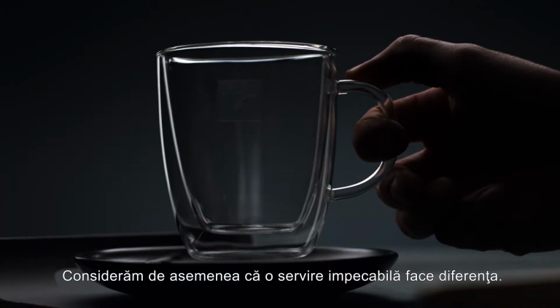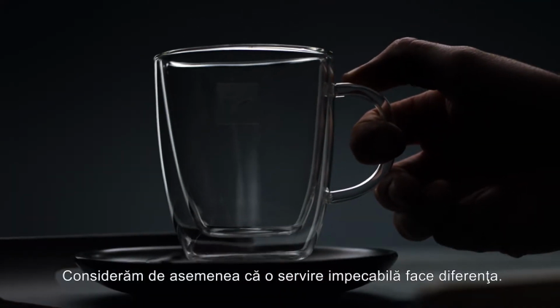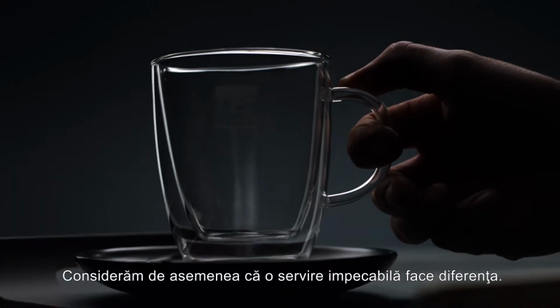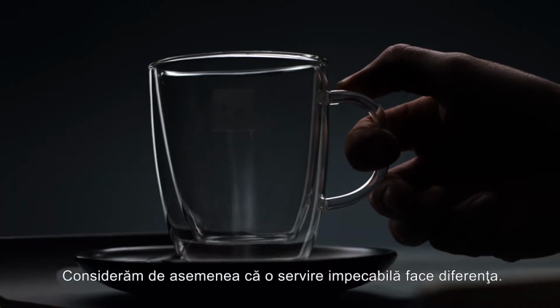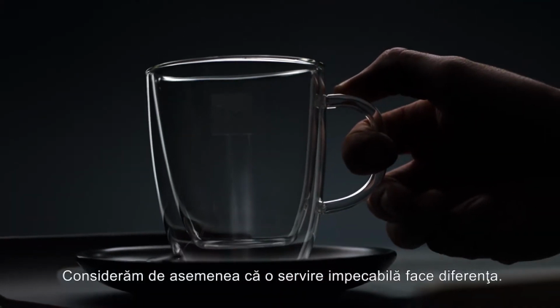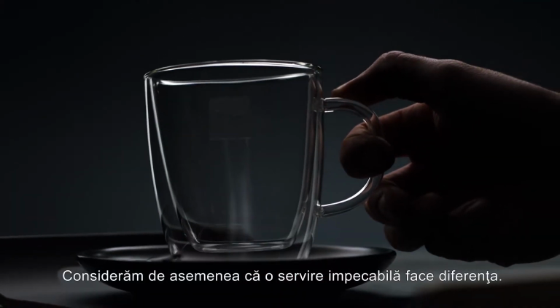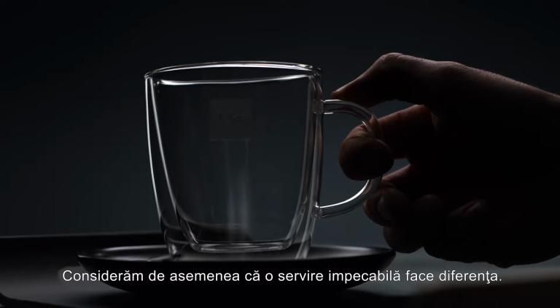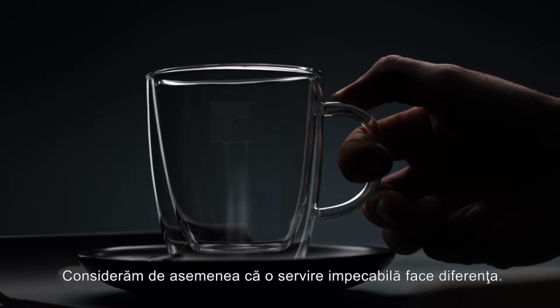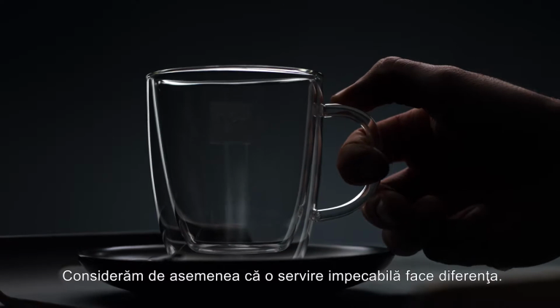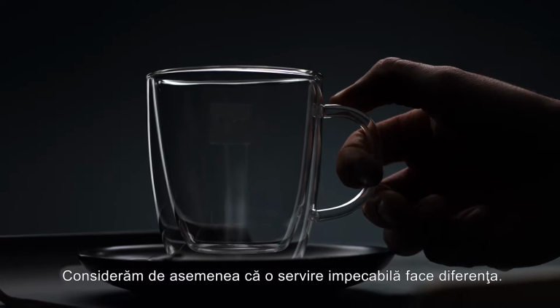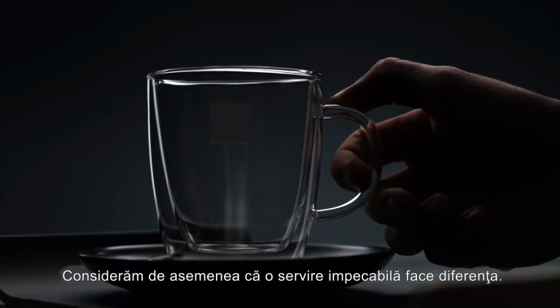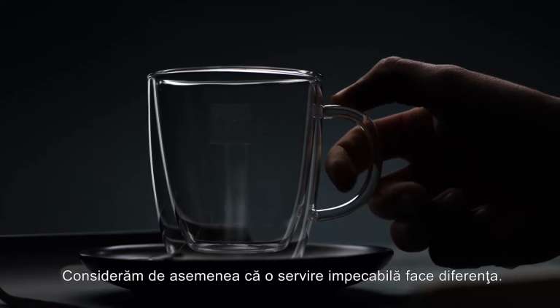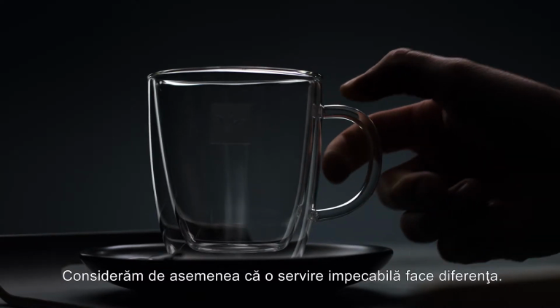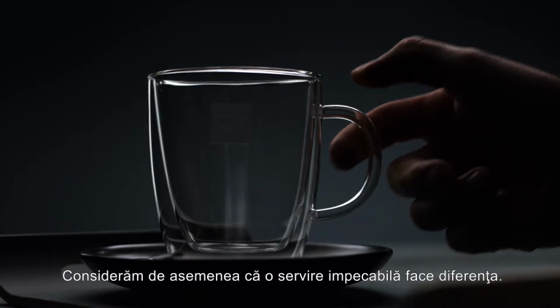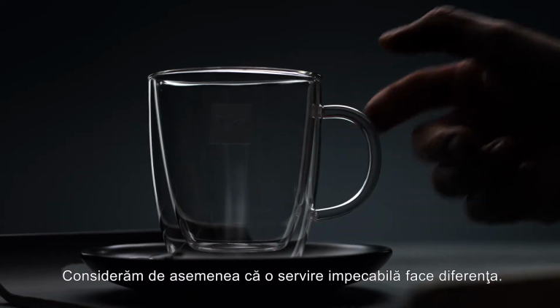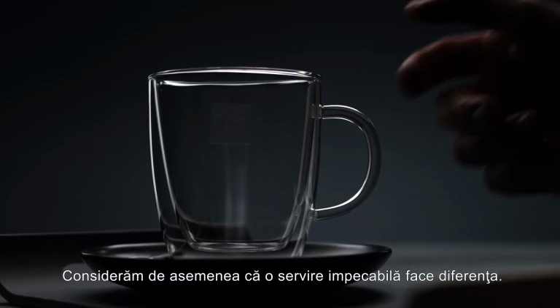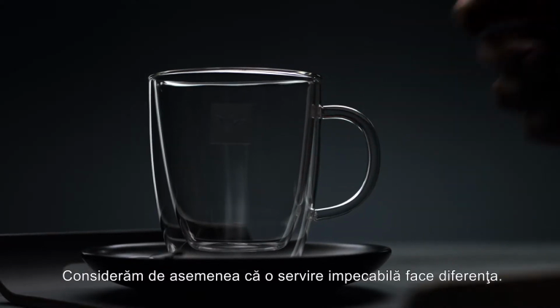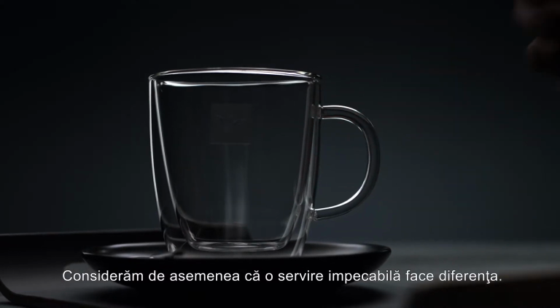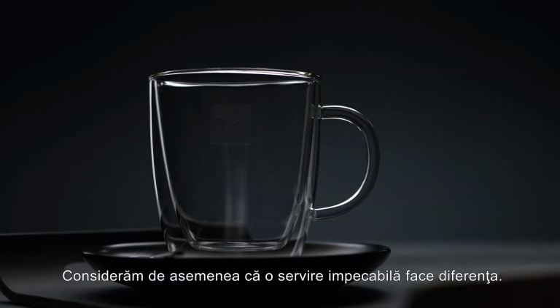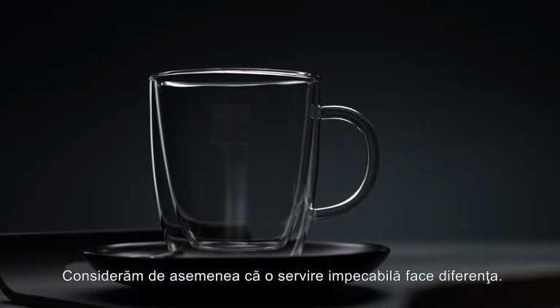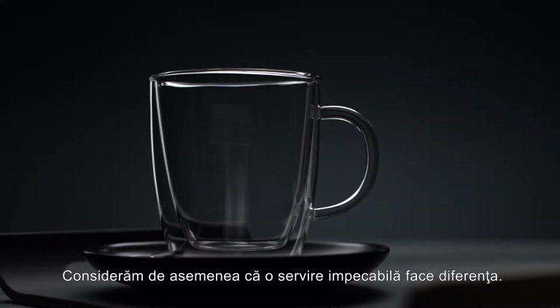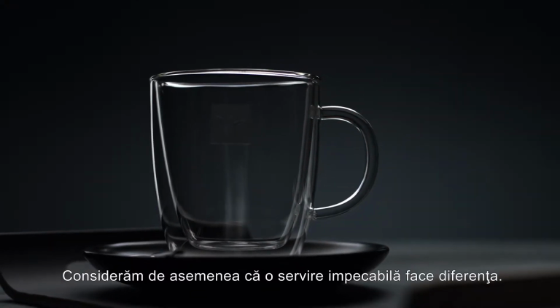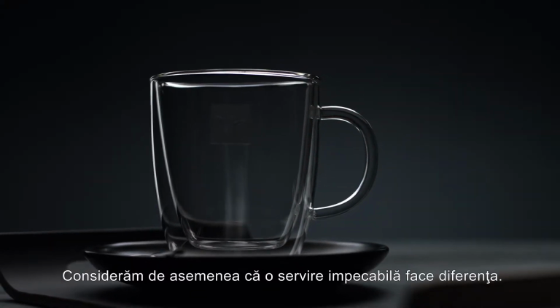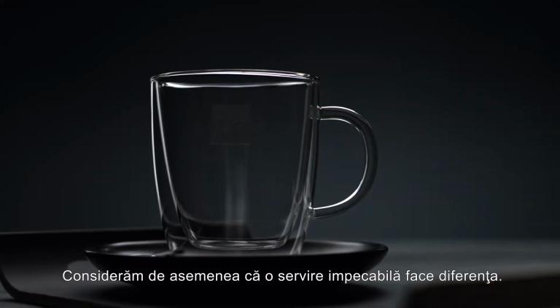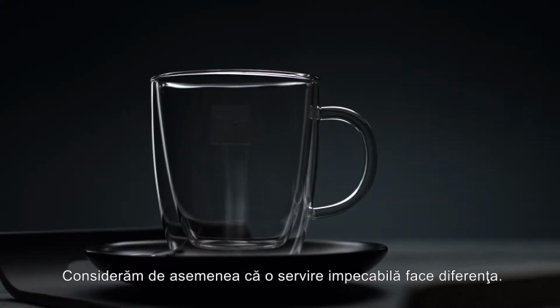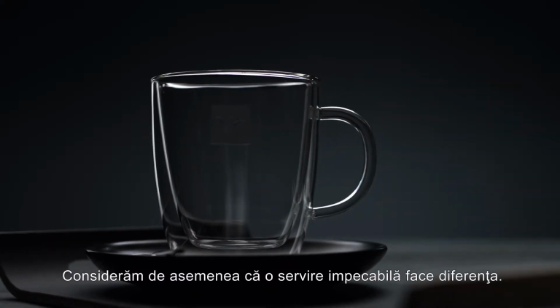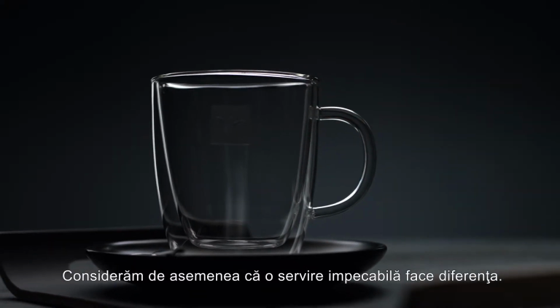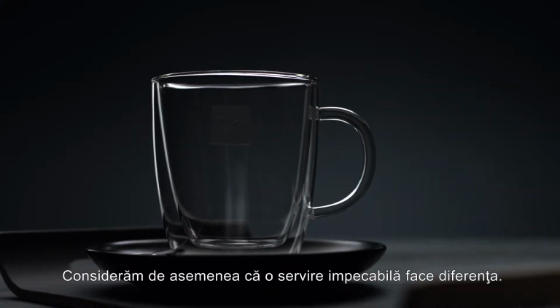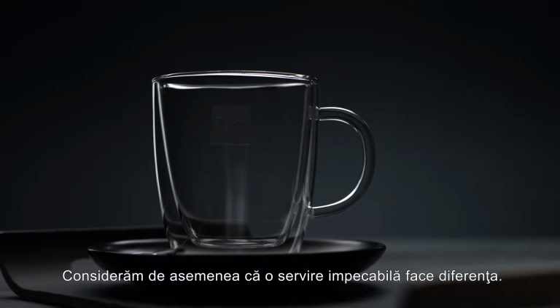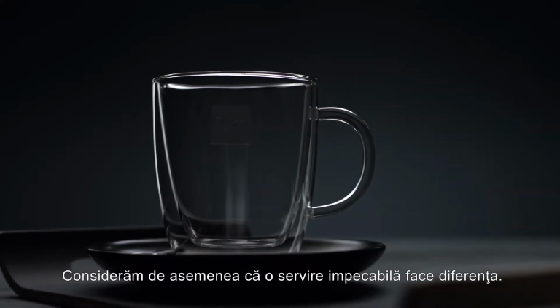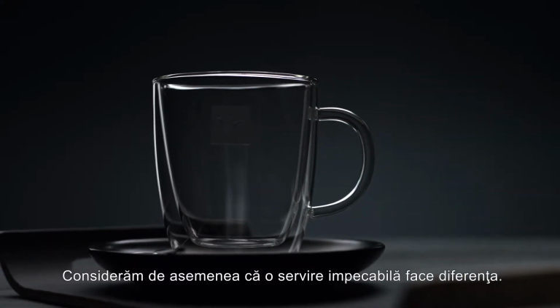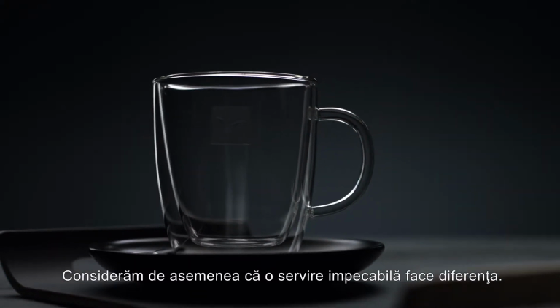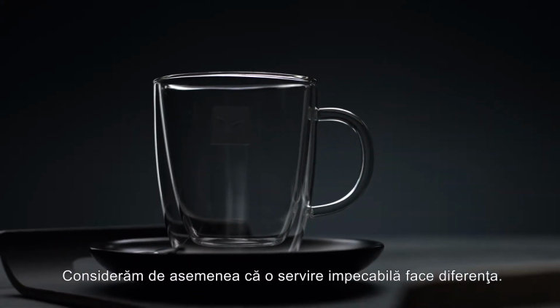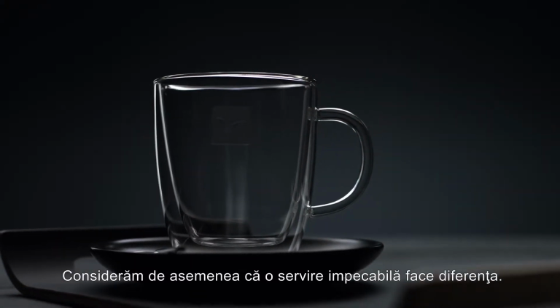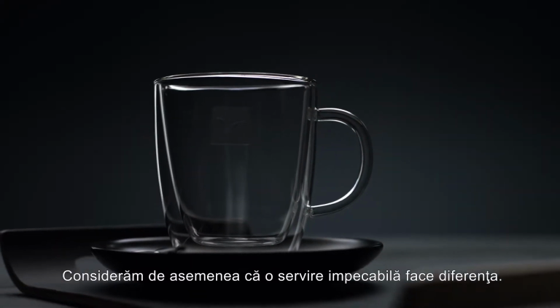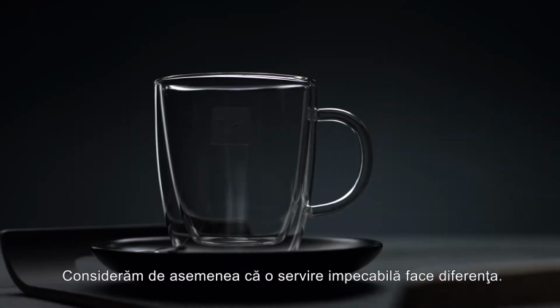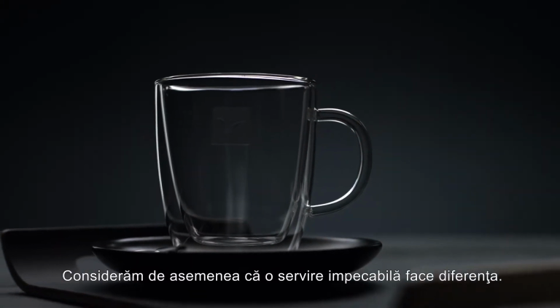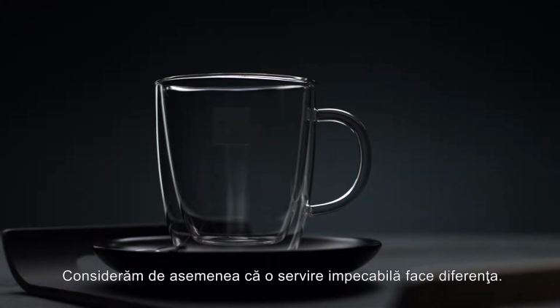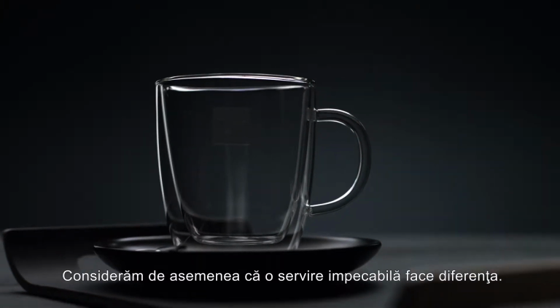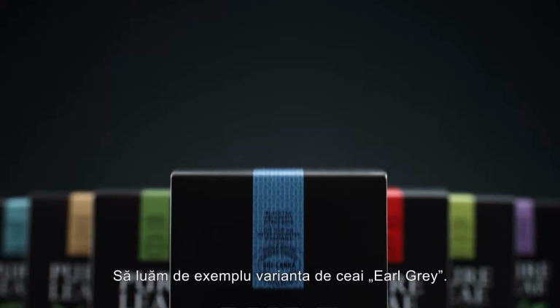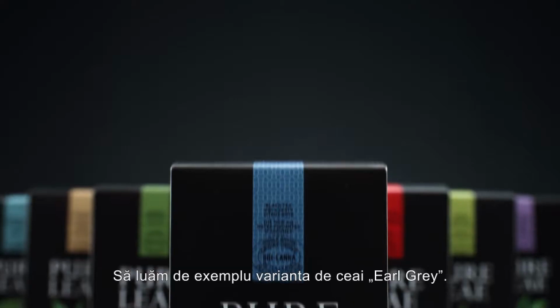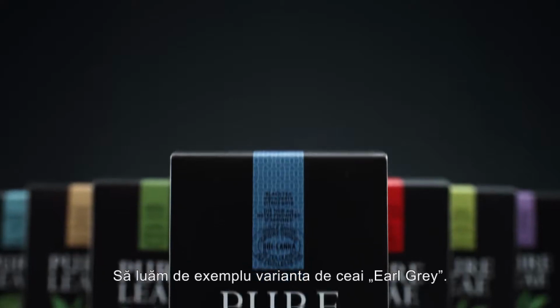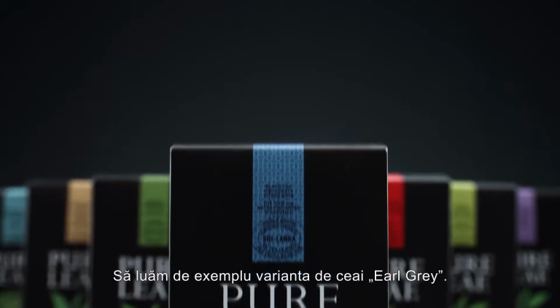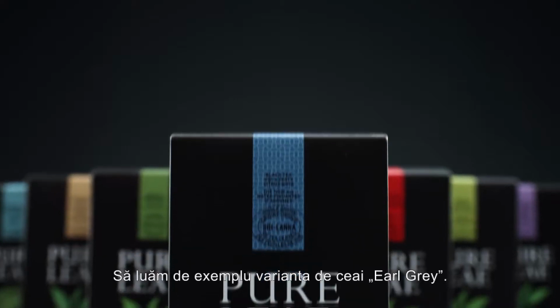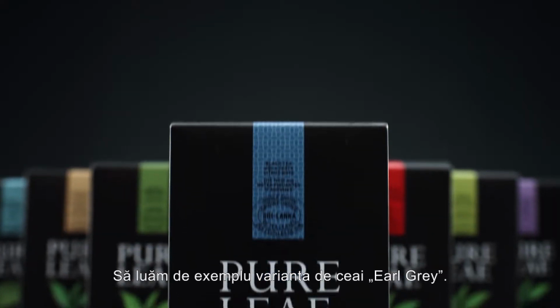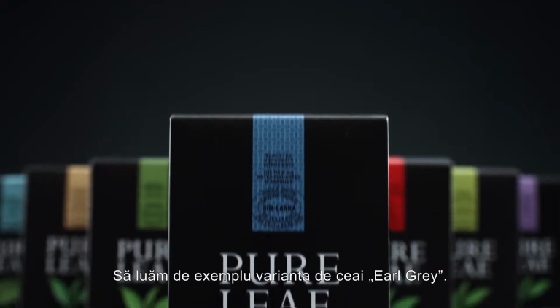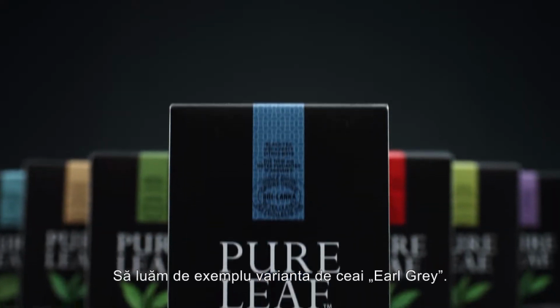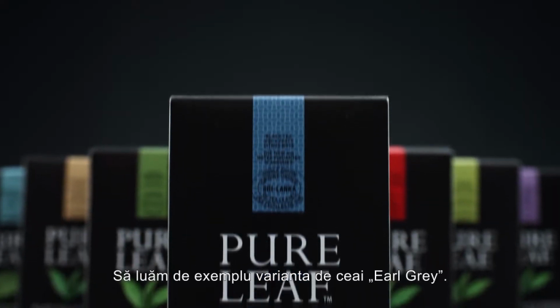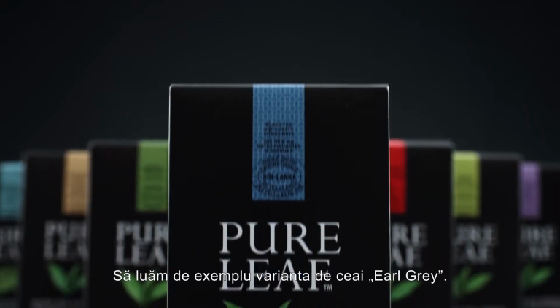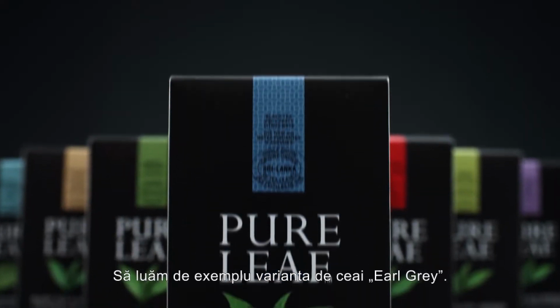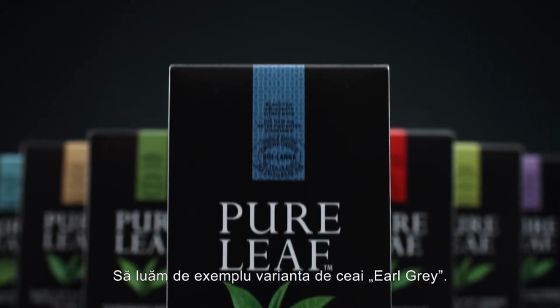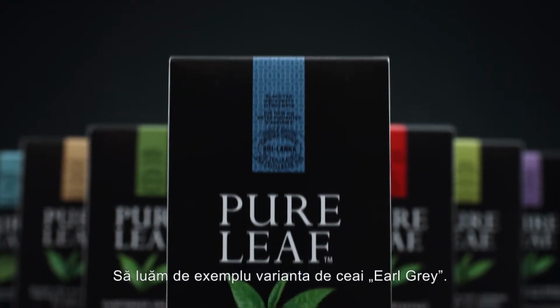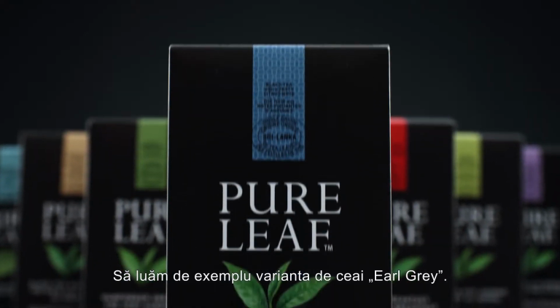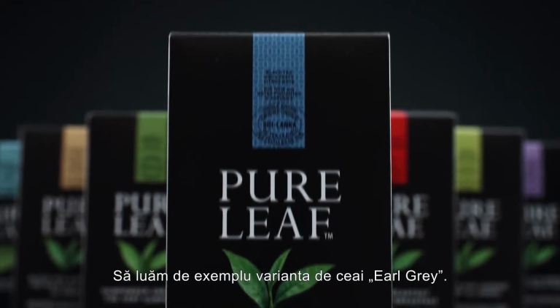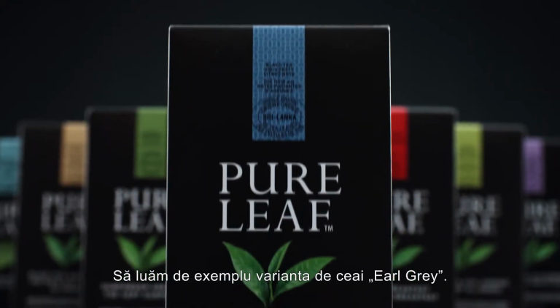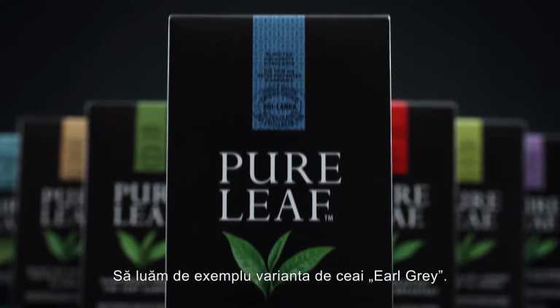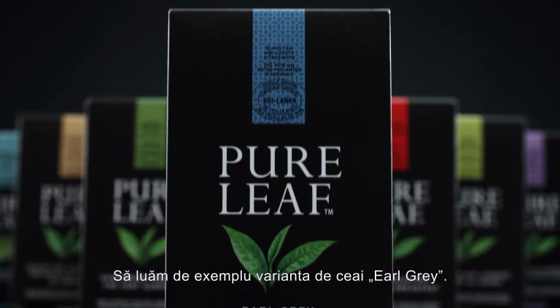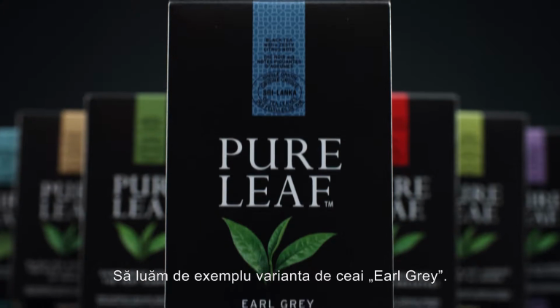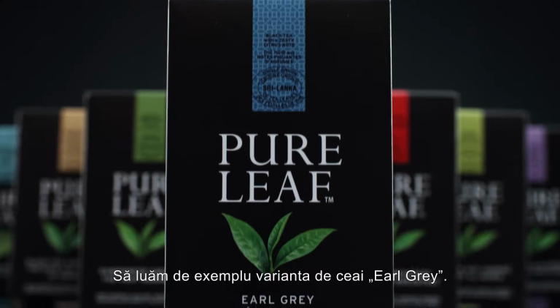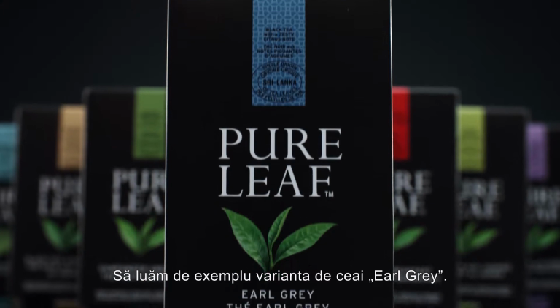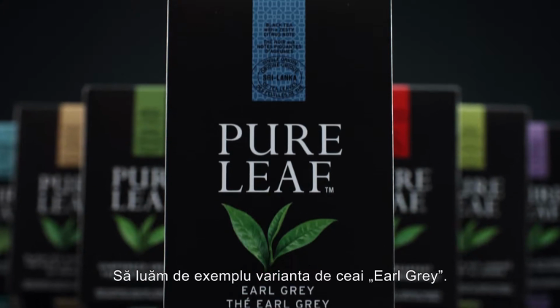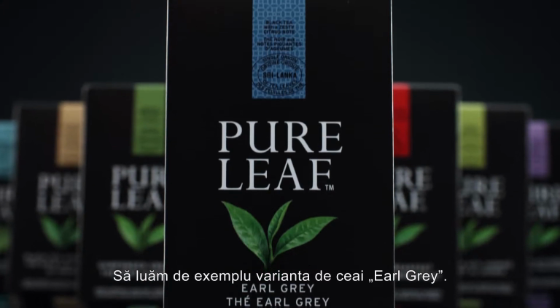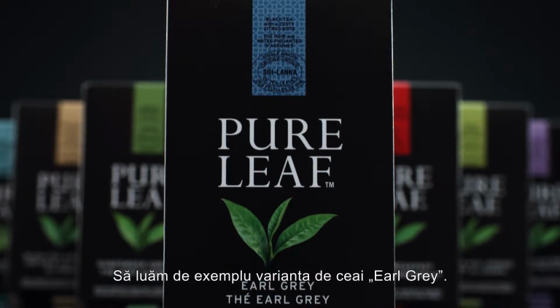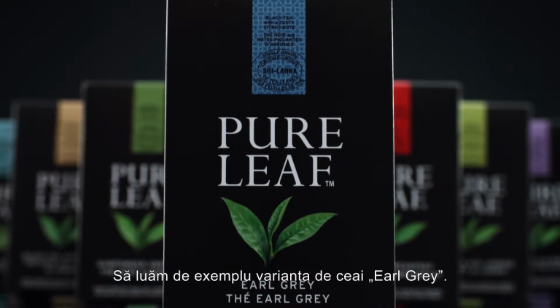We also believe a perfect serve is the perfect finish. Let's go for a beautiful Earl Grey.